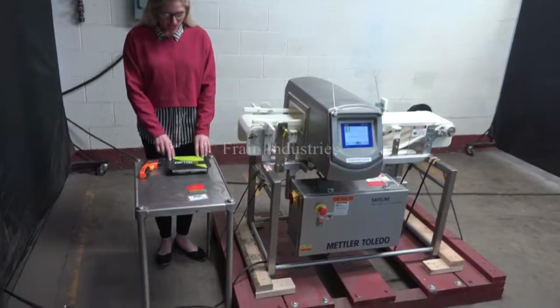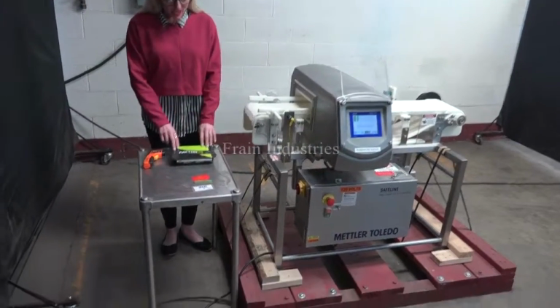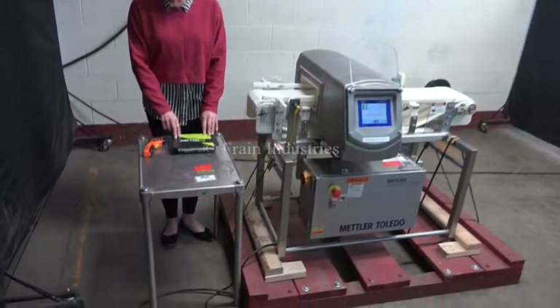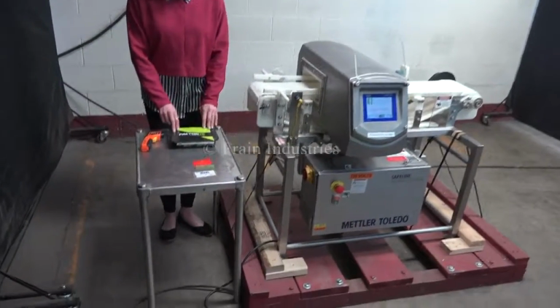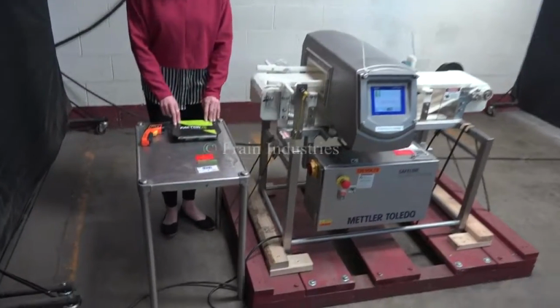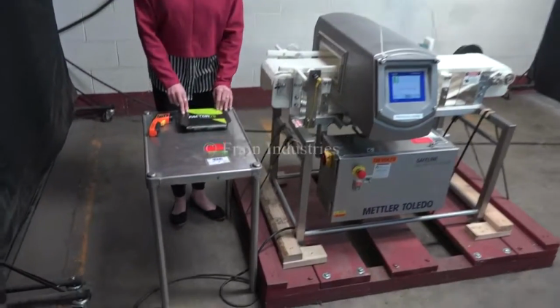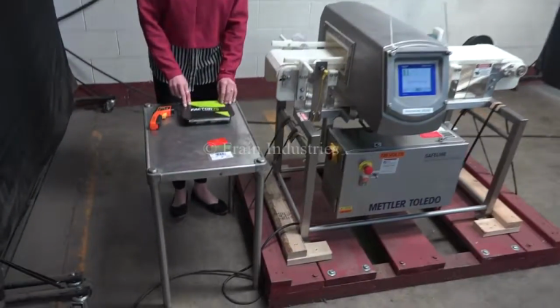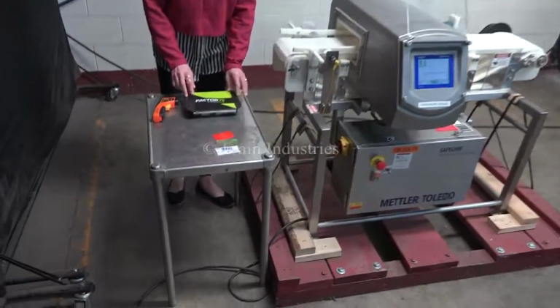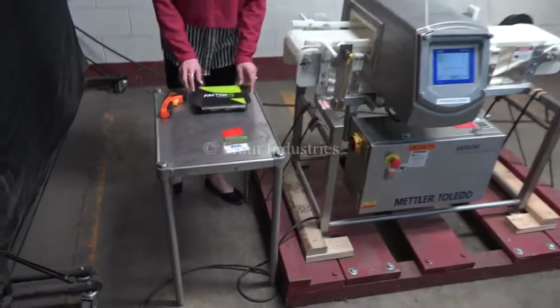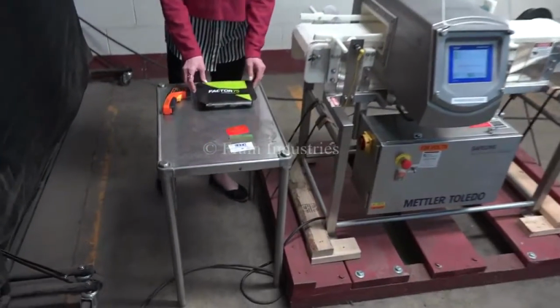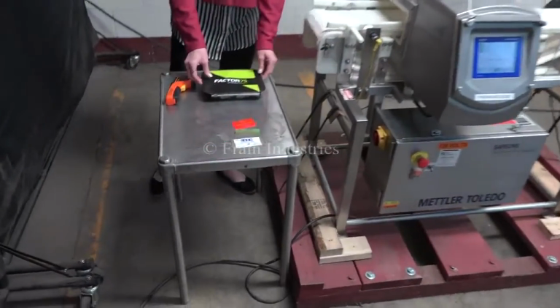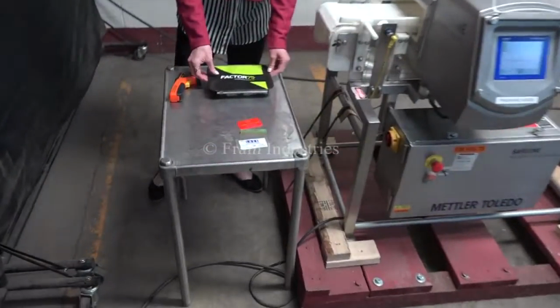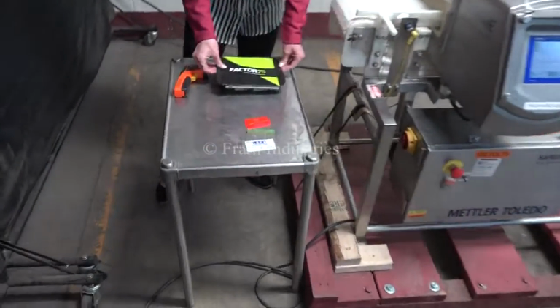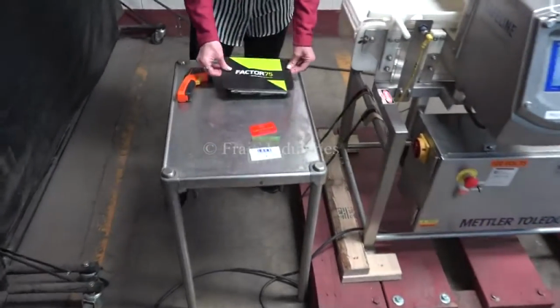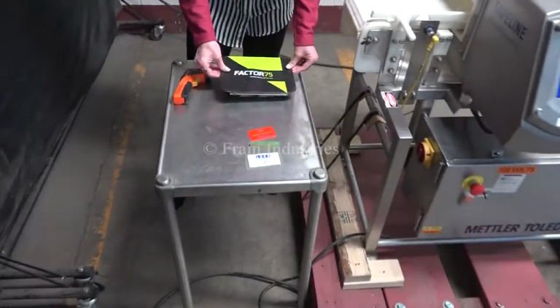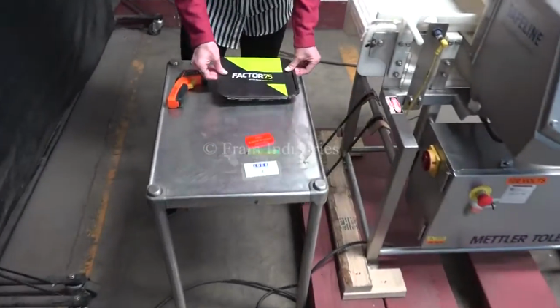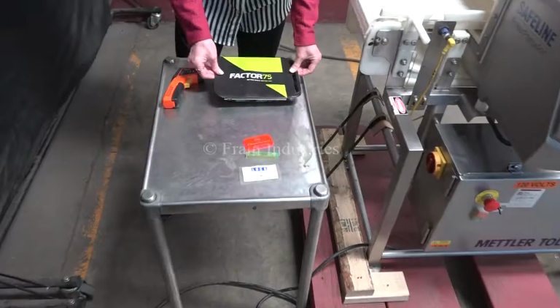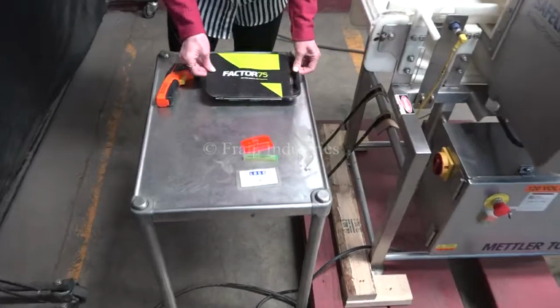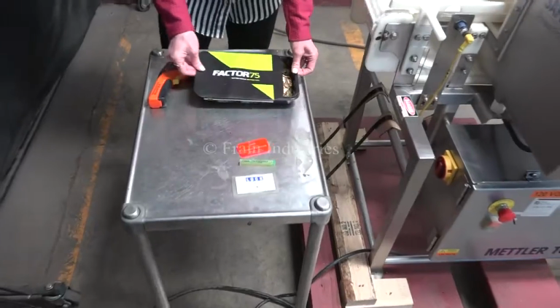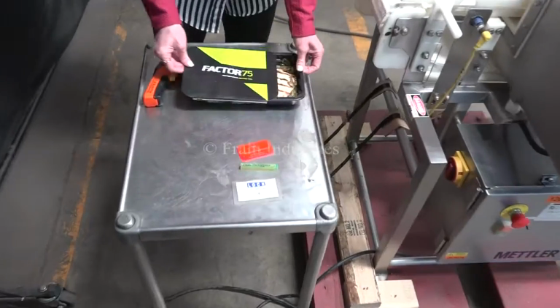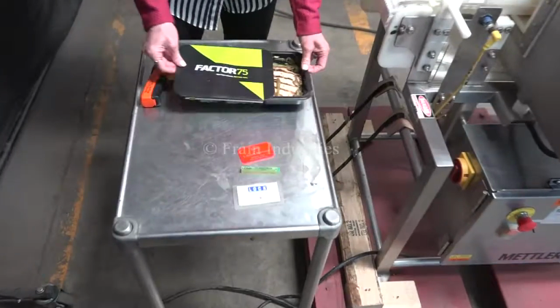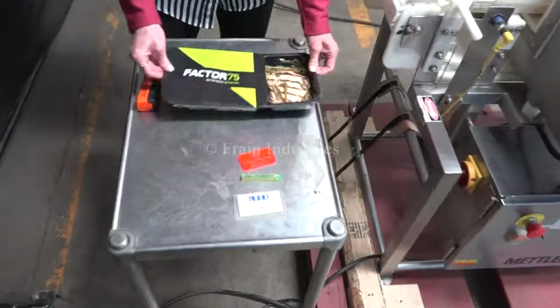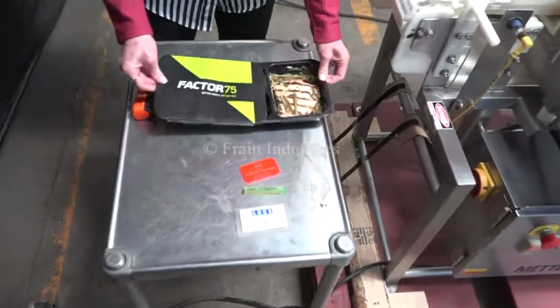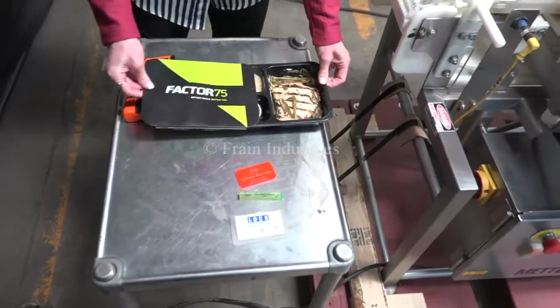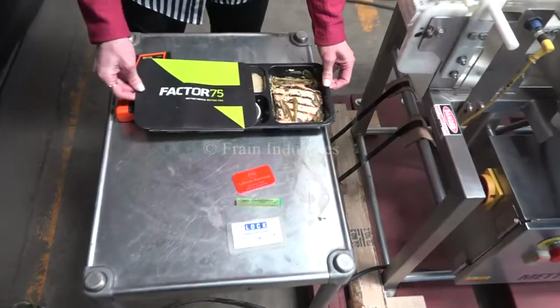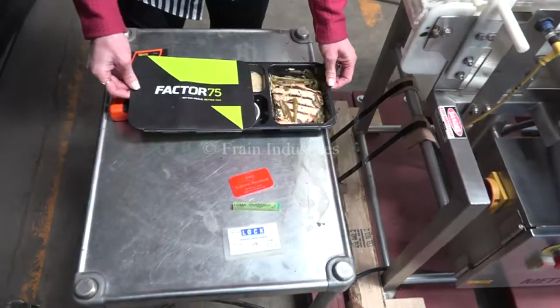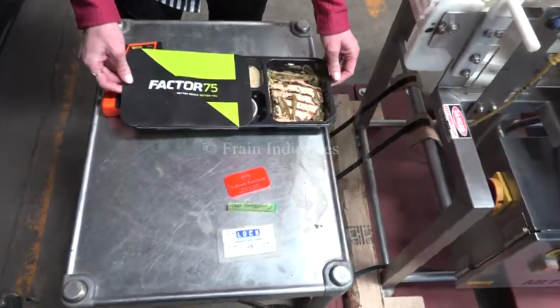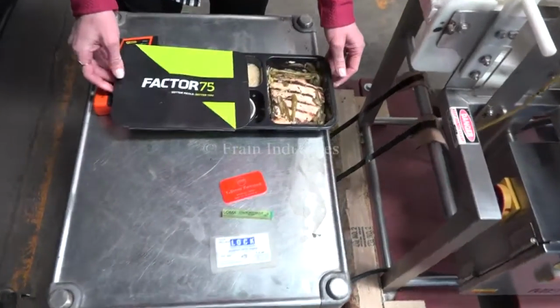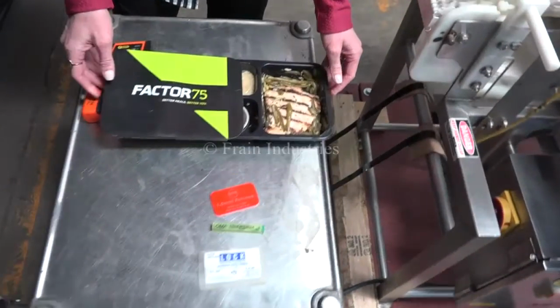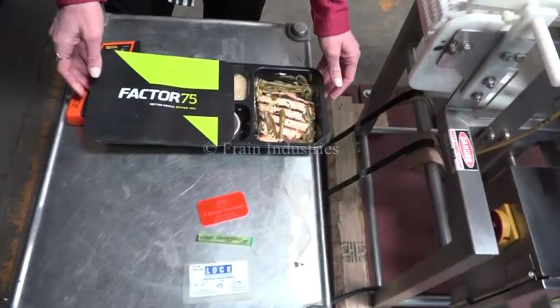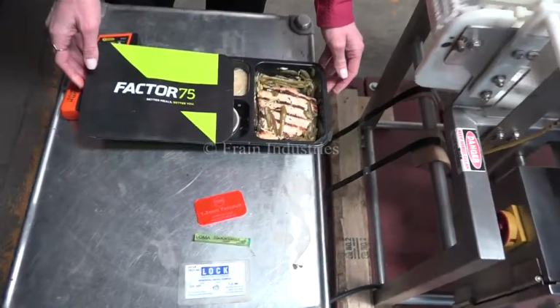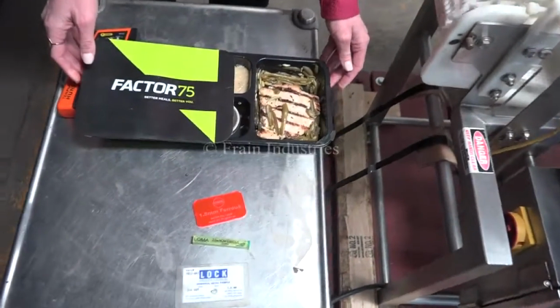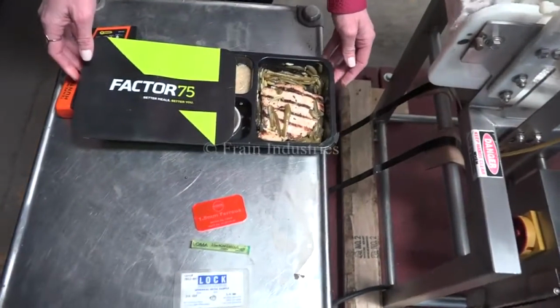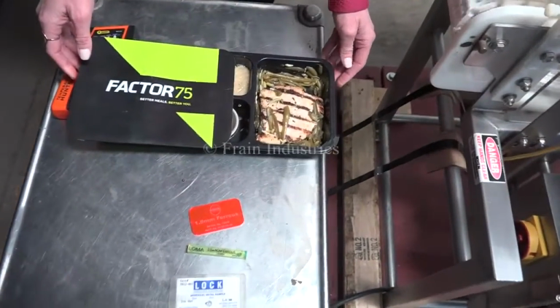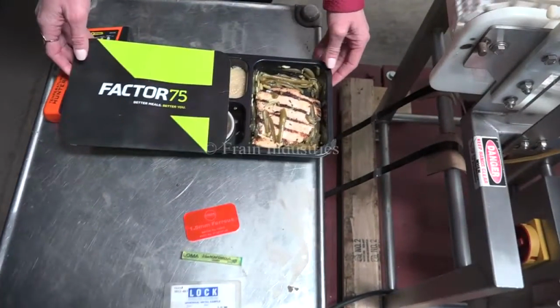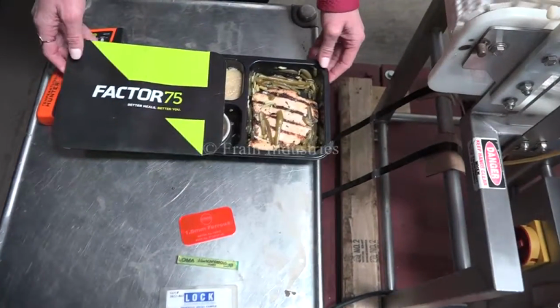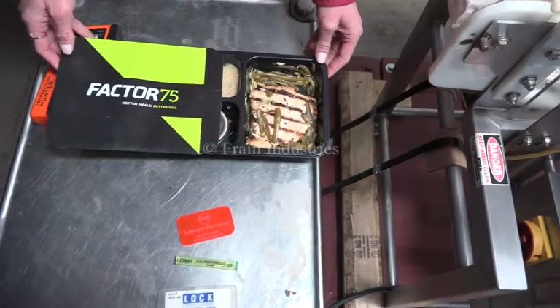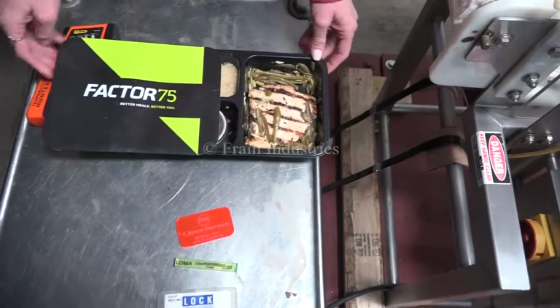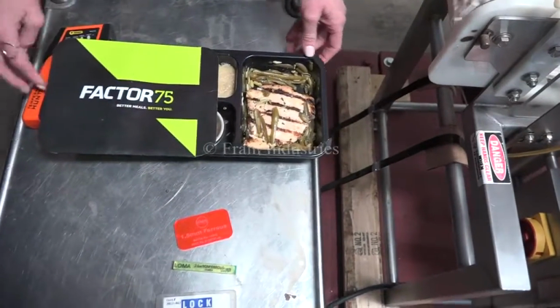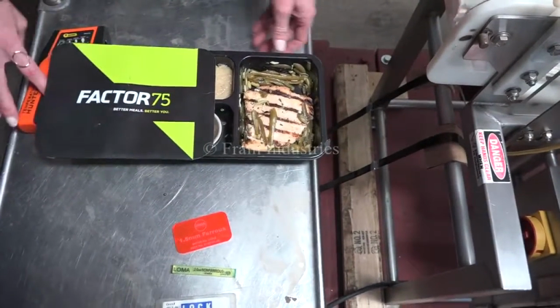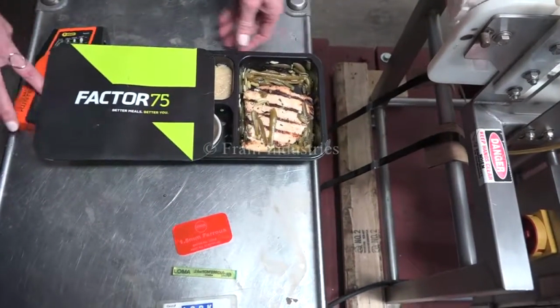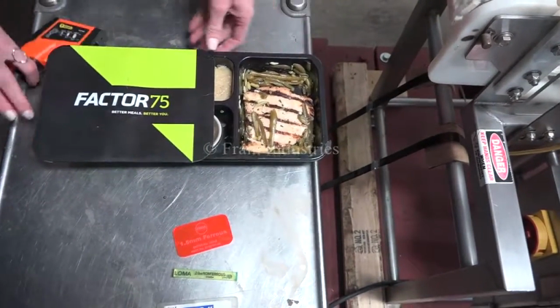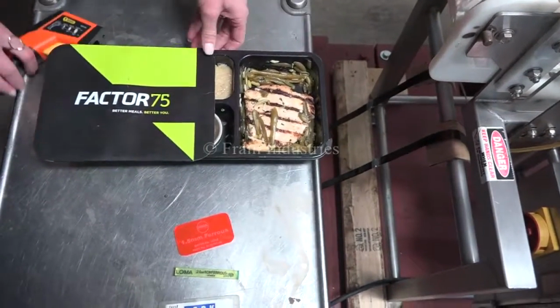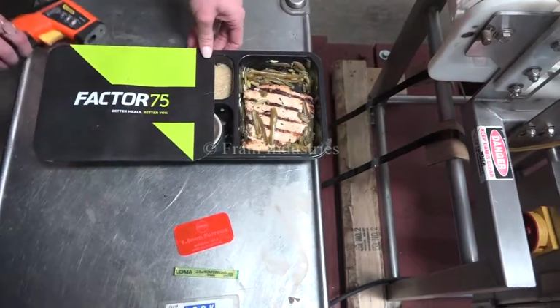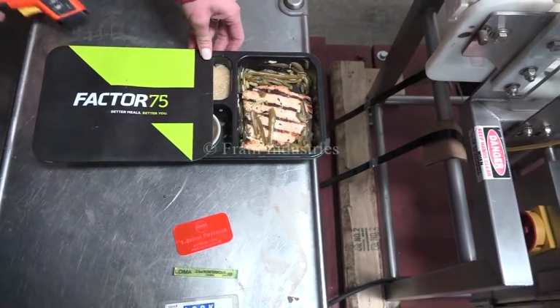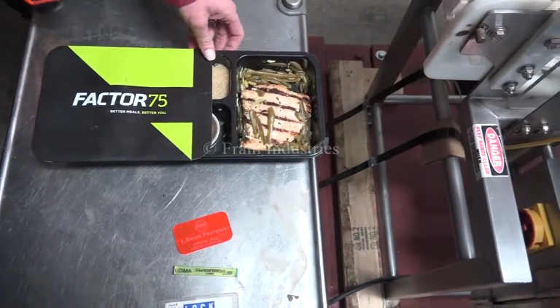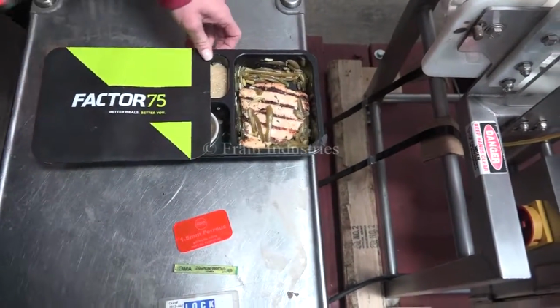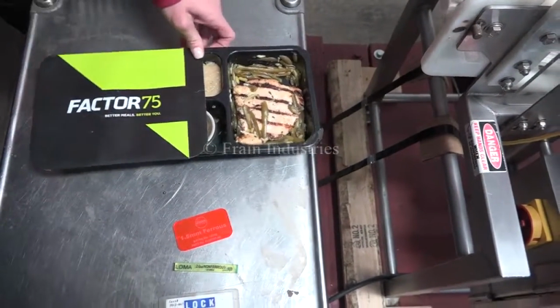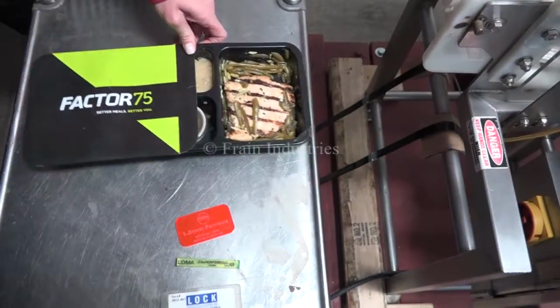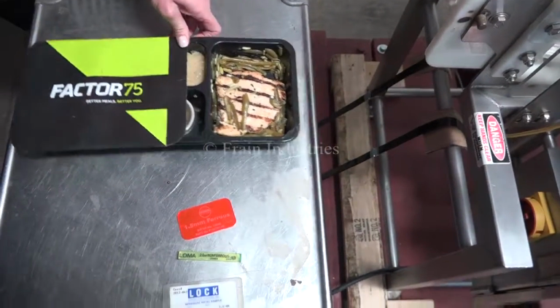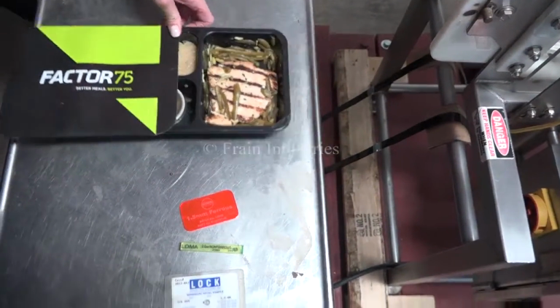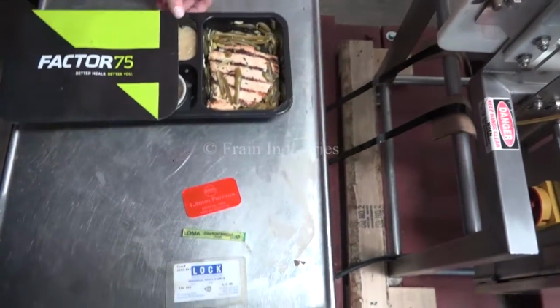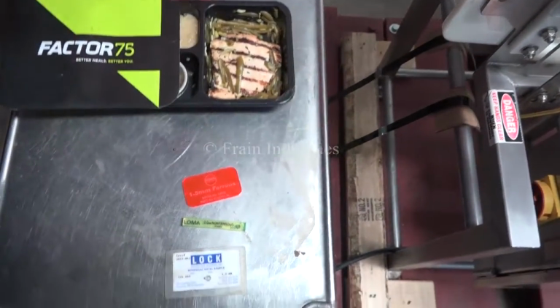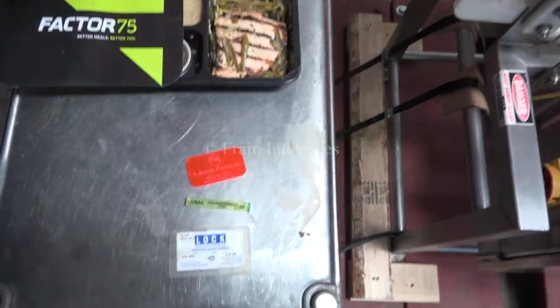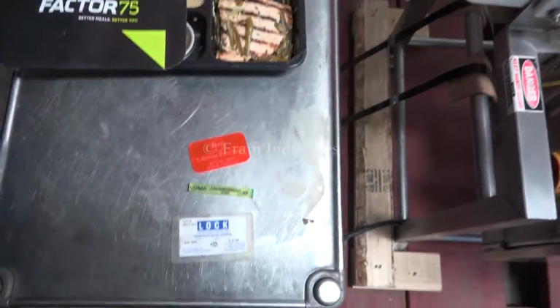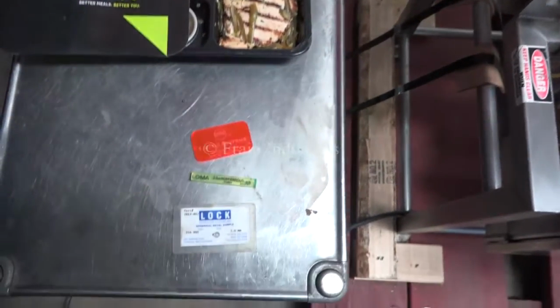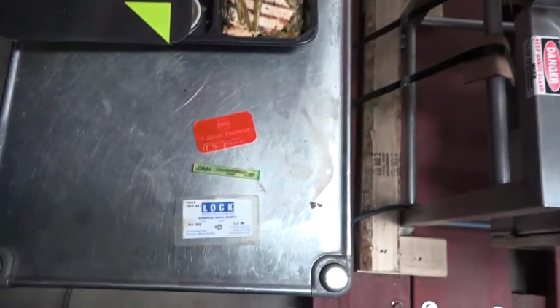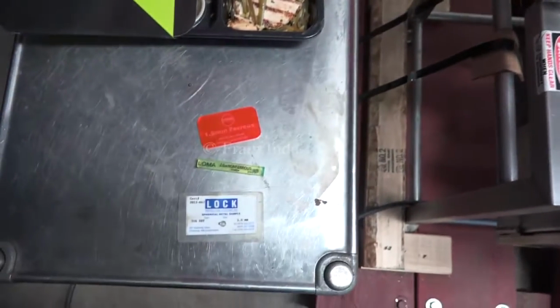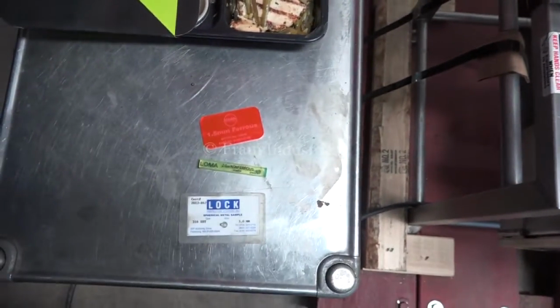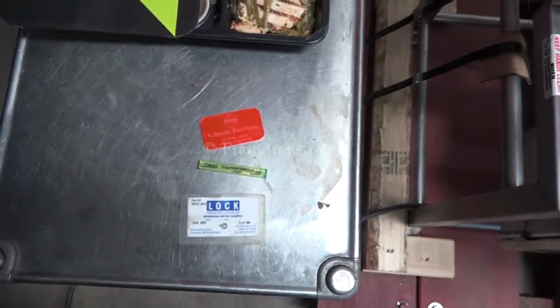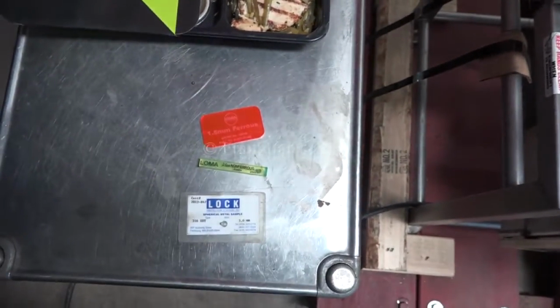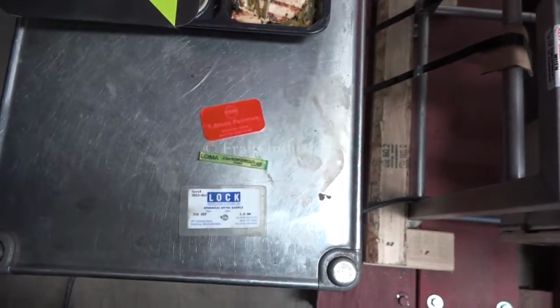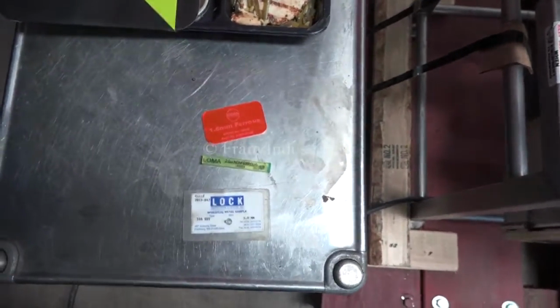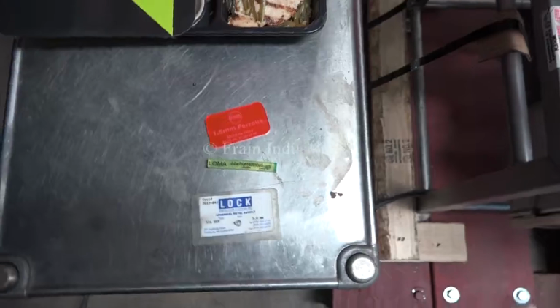Today we'll be running through this tray of dinner and we'll be testing for ferrous, non-ferrous, and stainless steel.